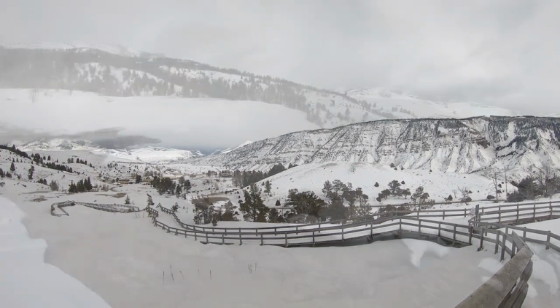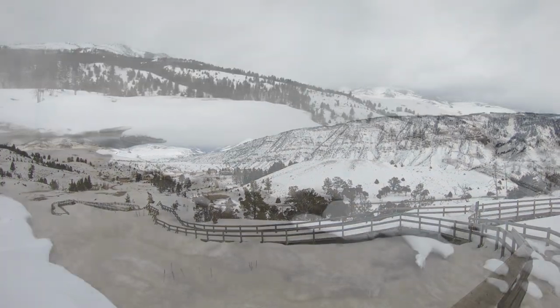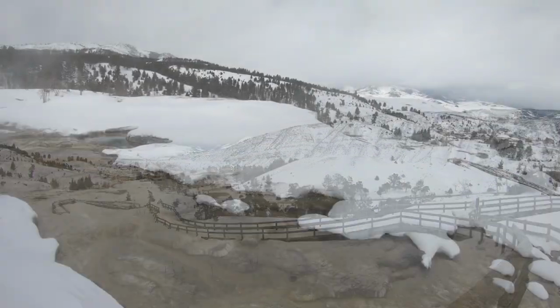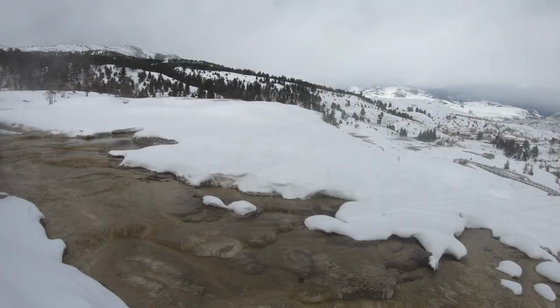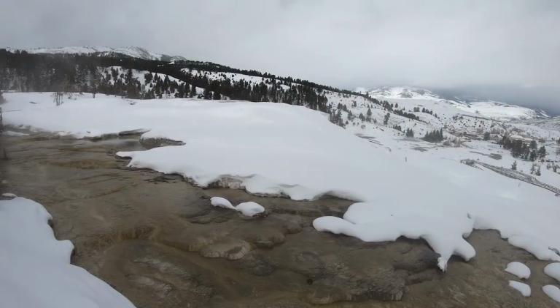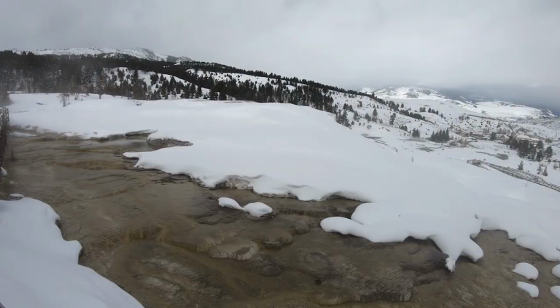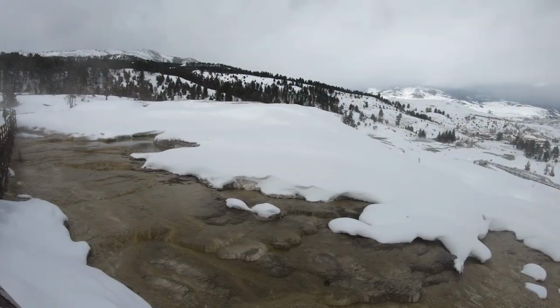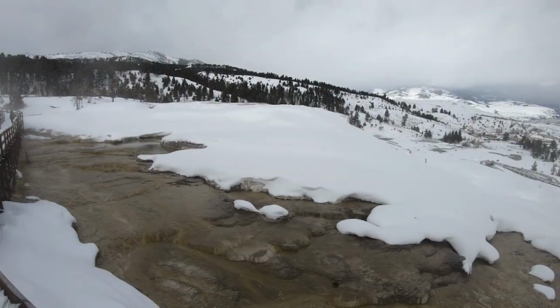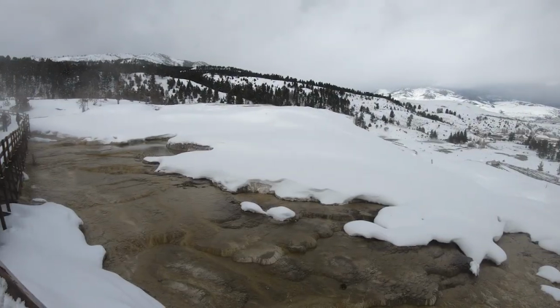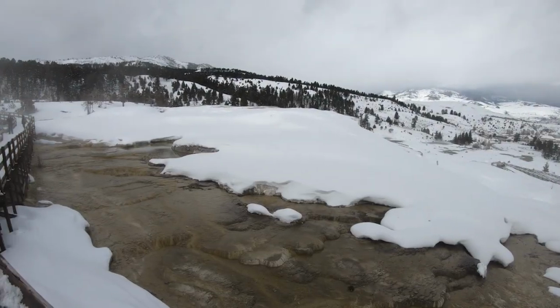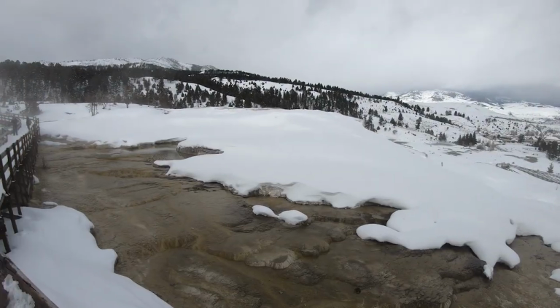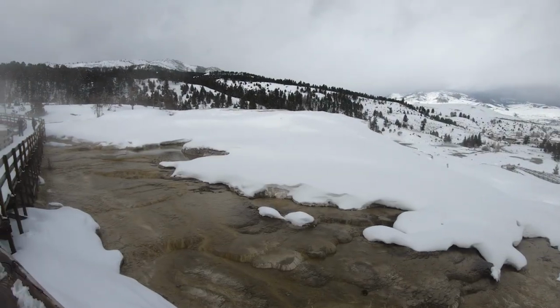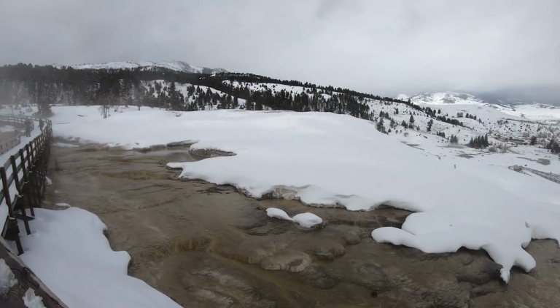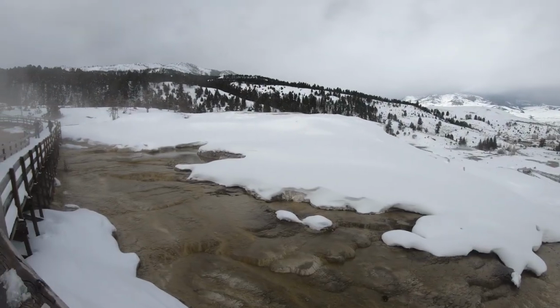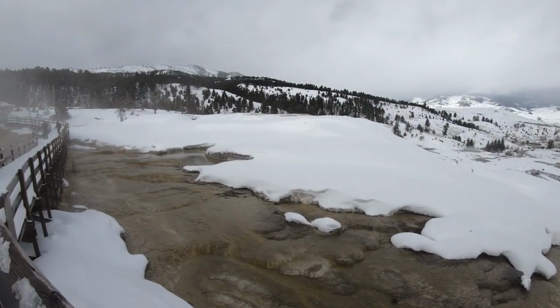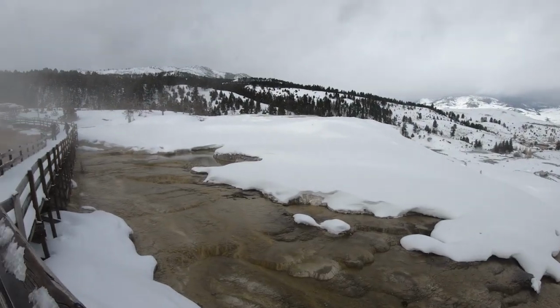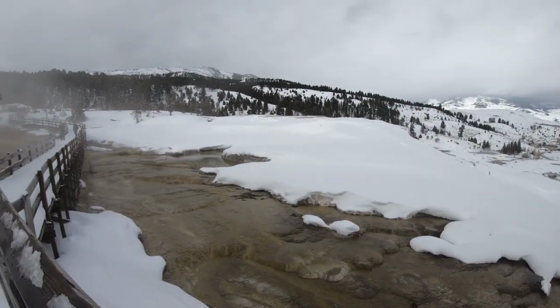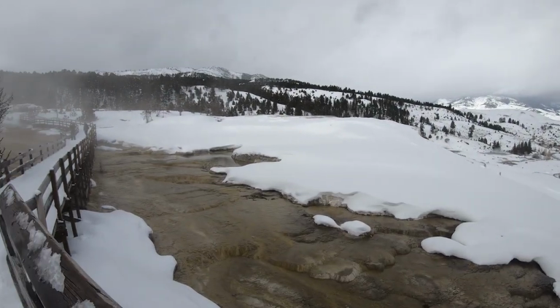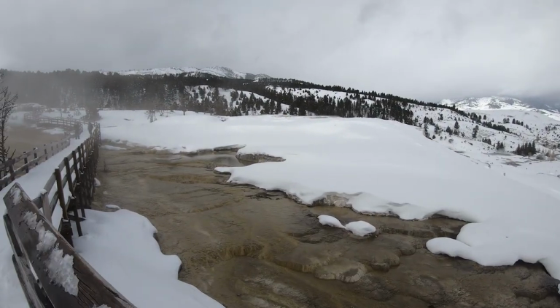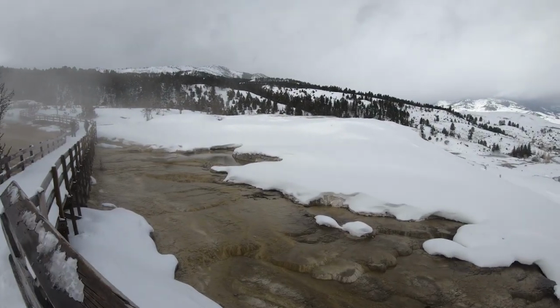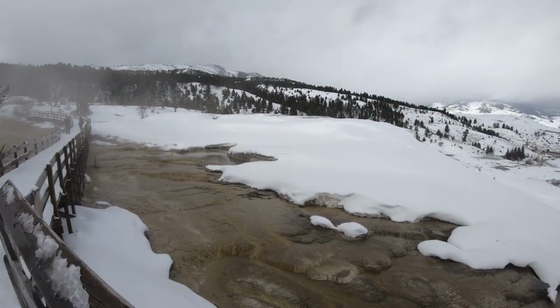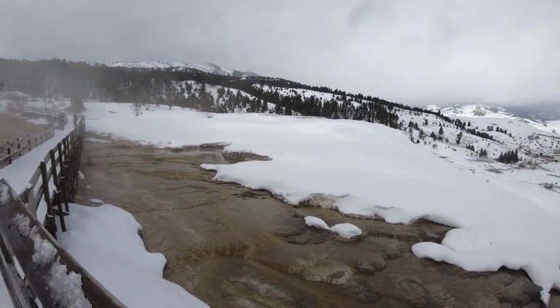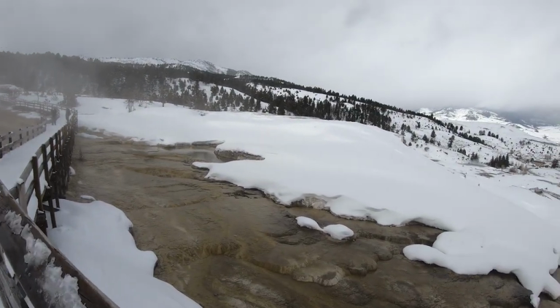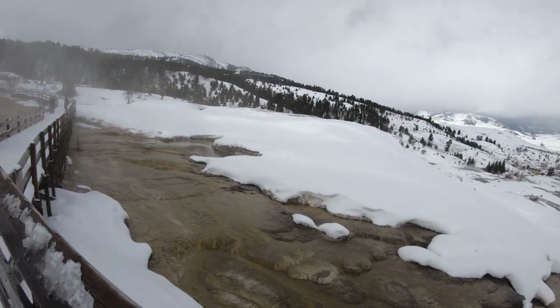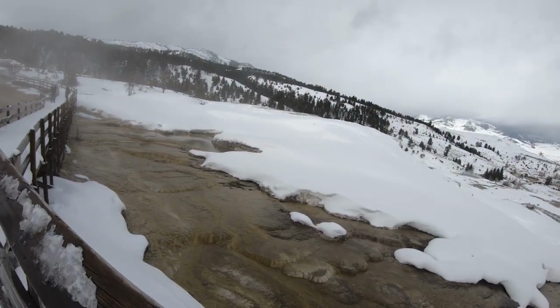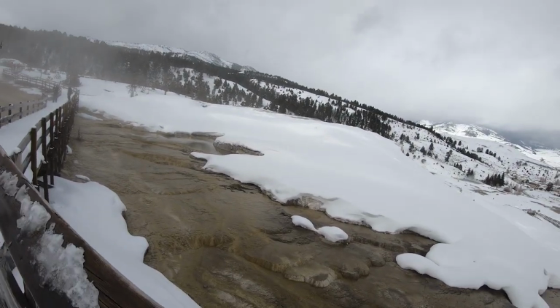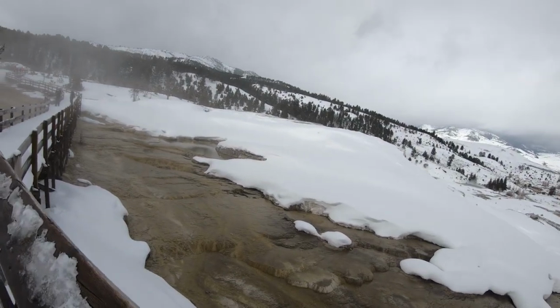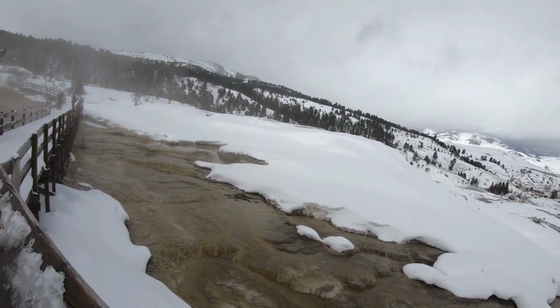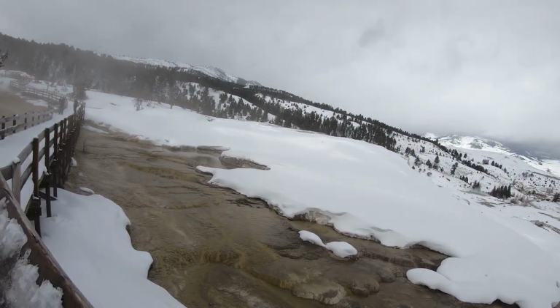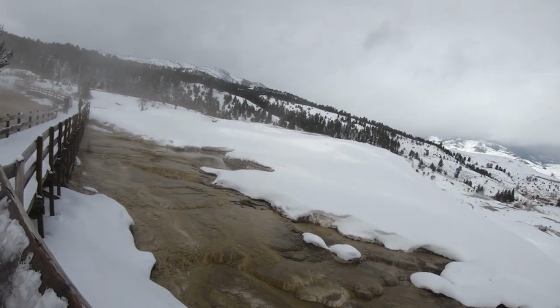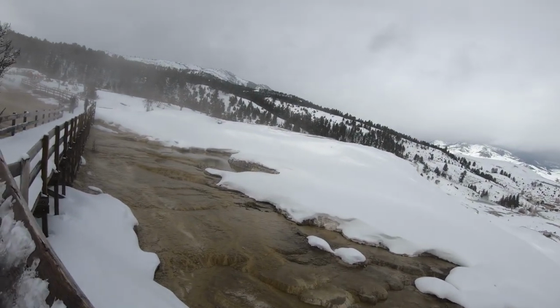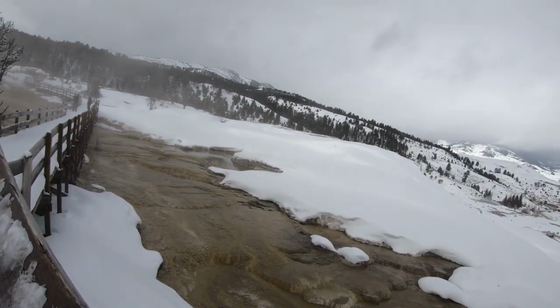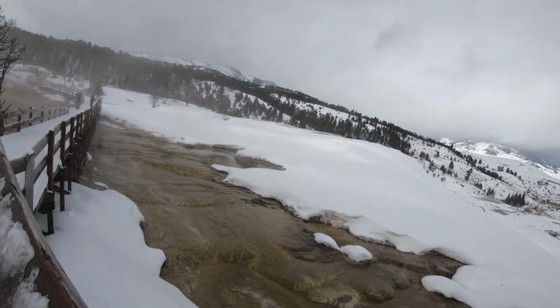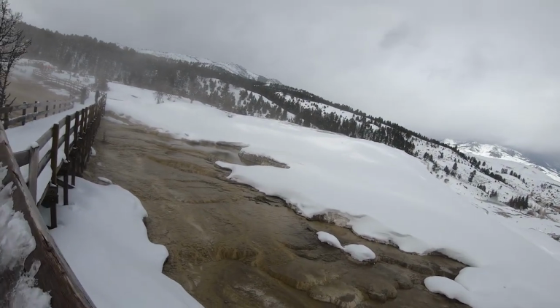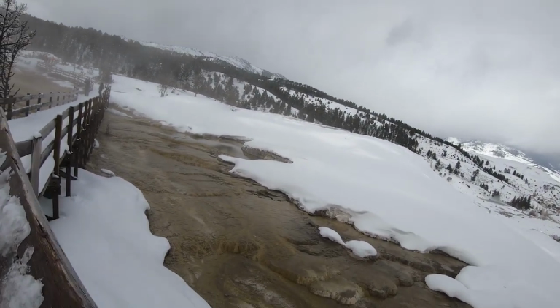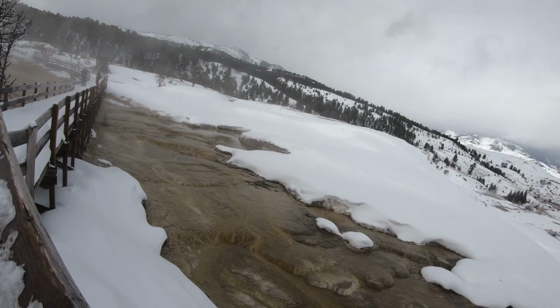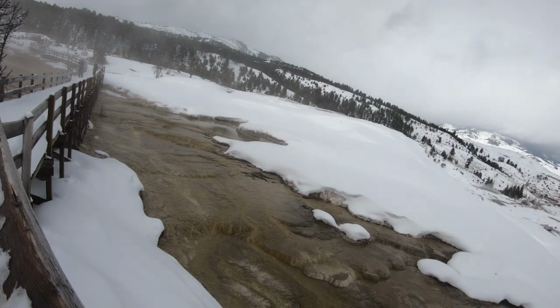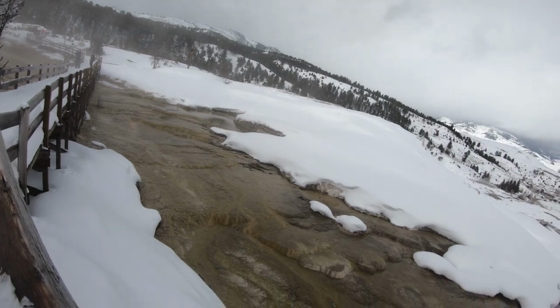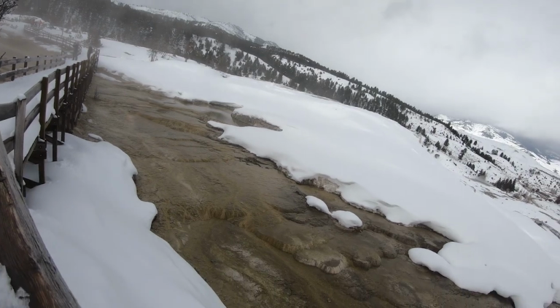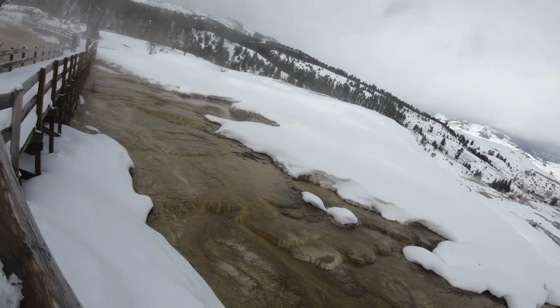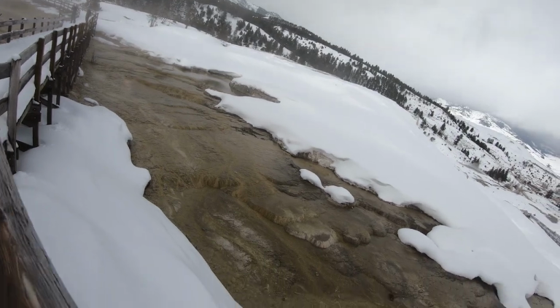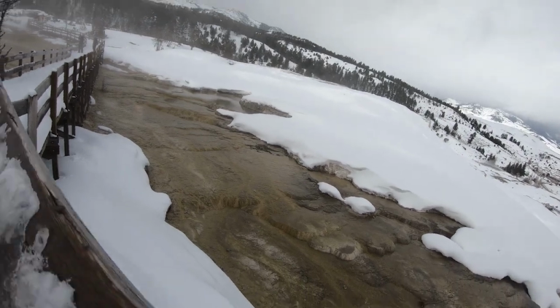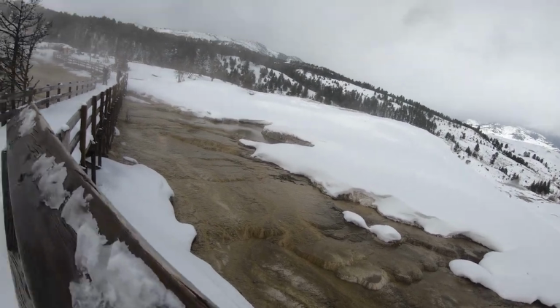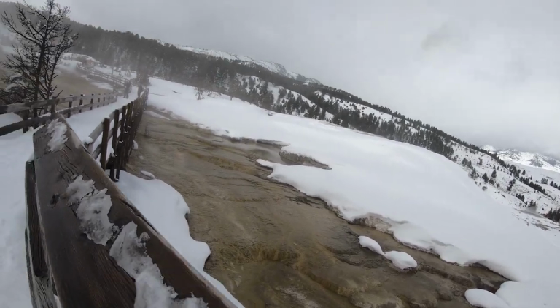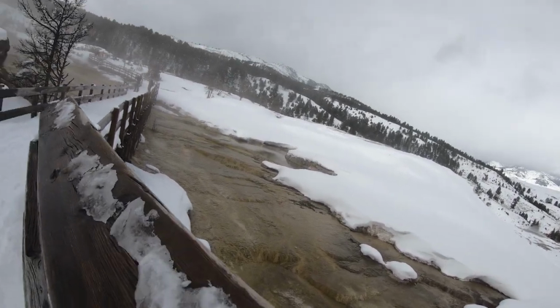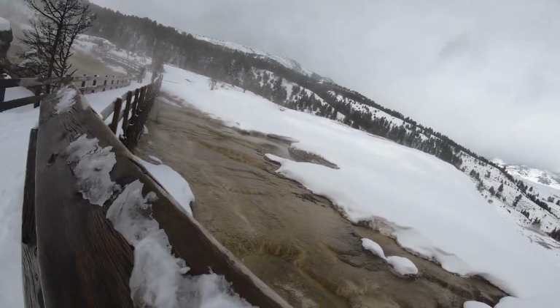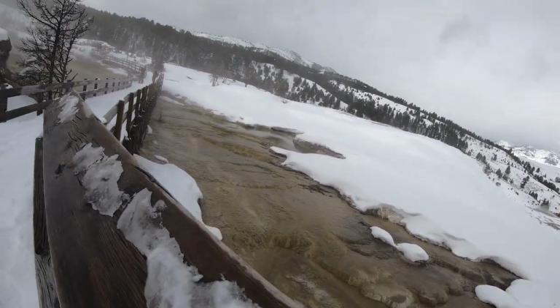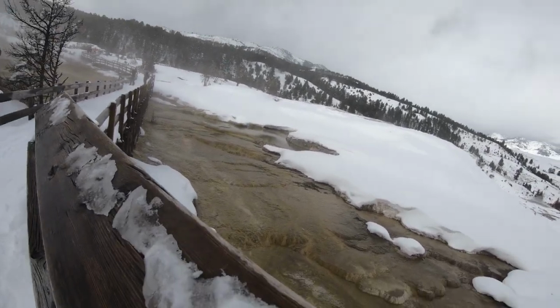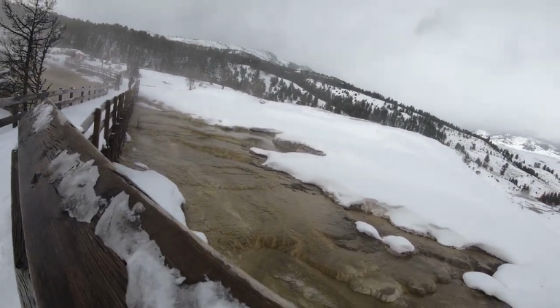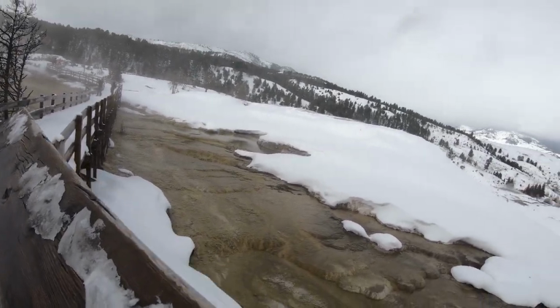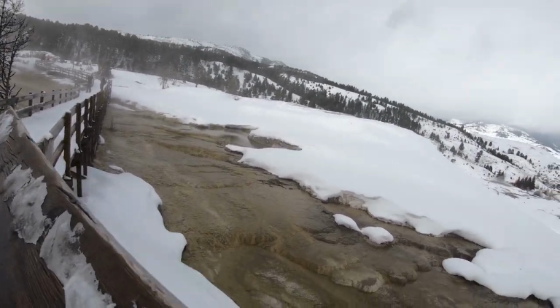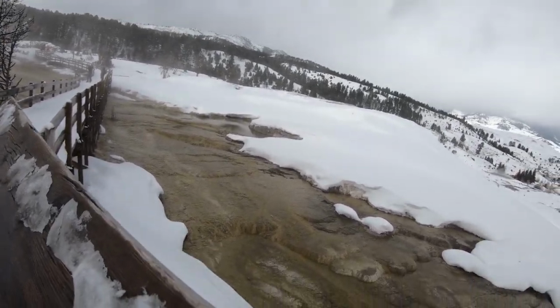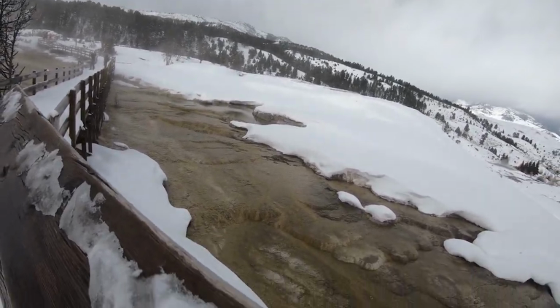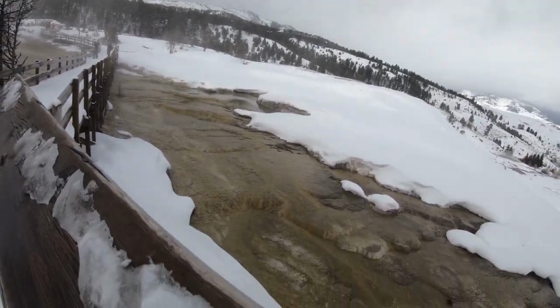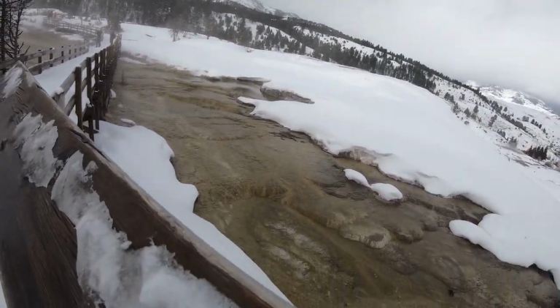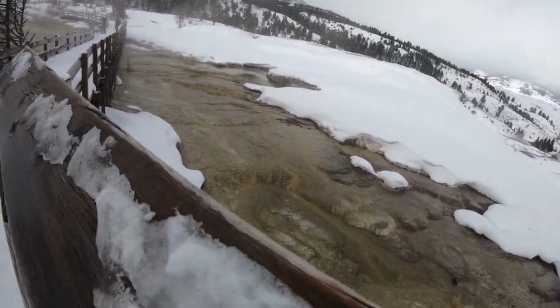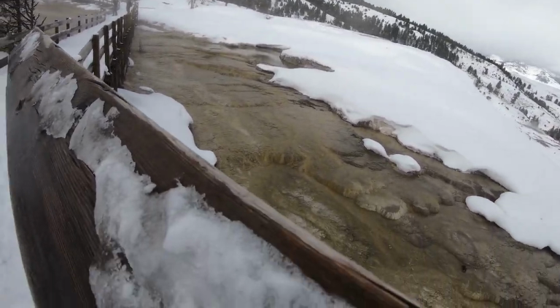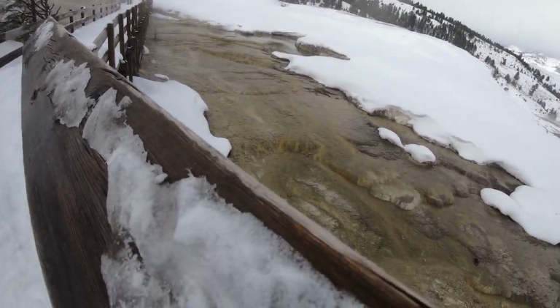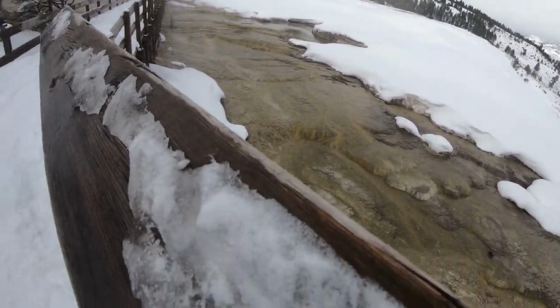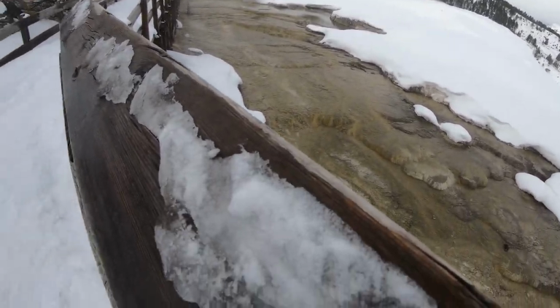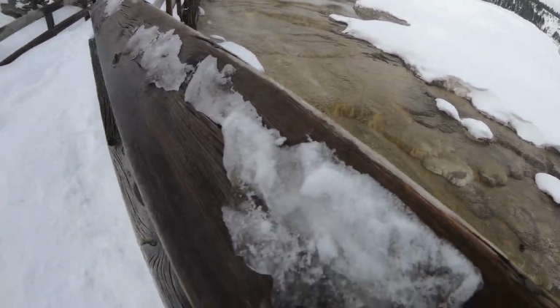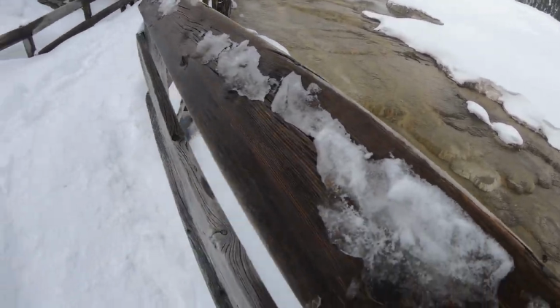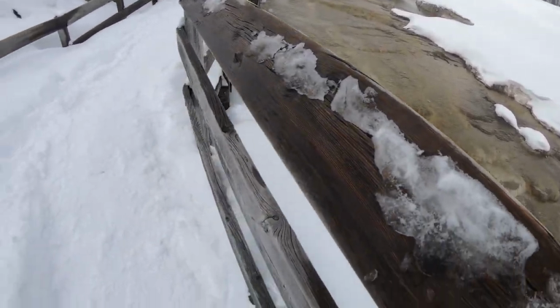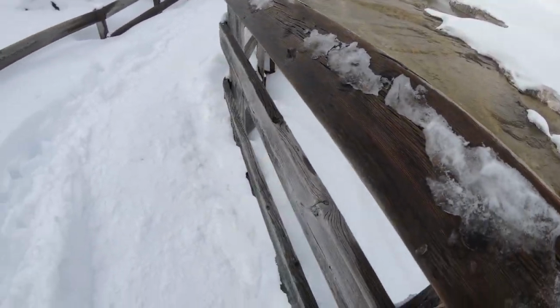This here is probably a better view of Minerva. This is slippery!